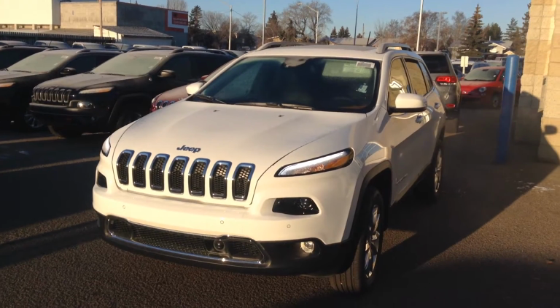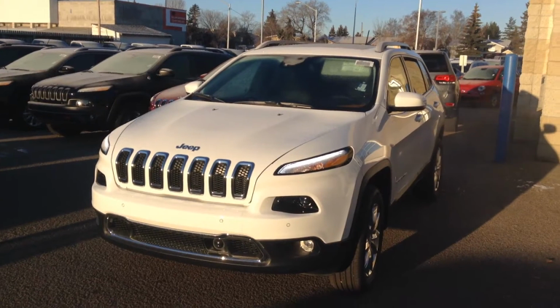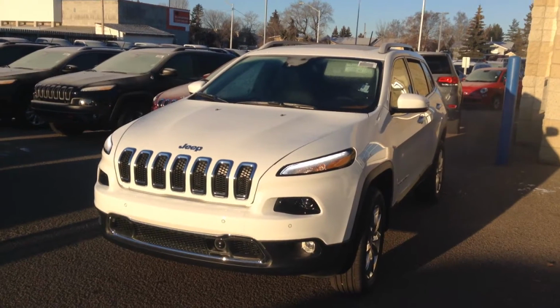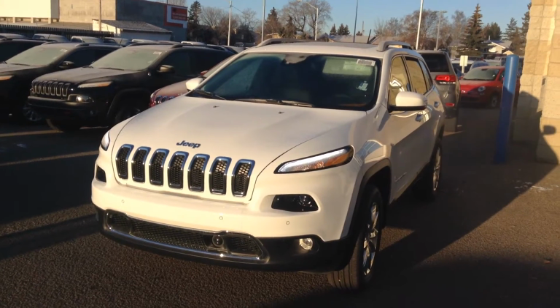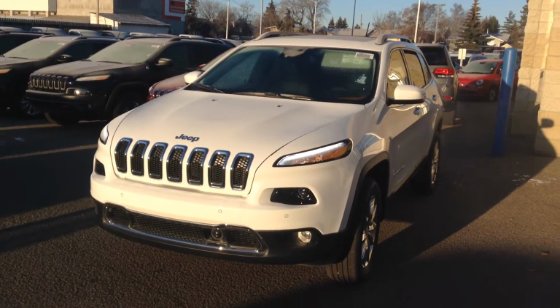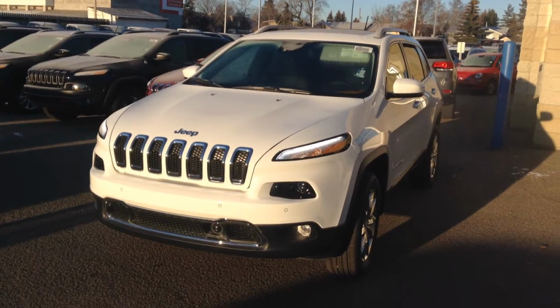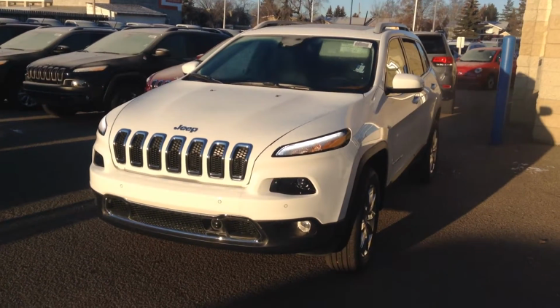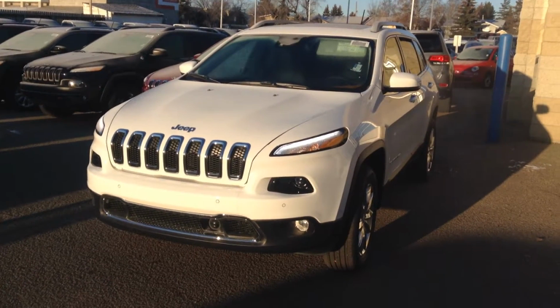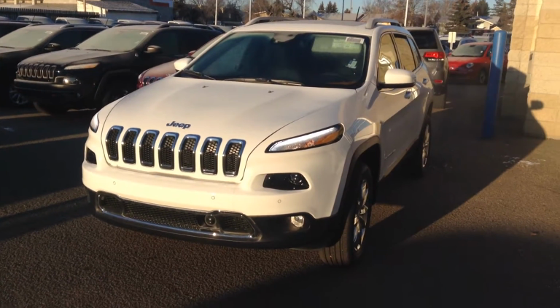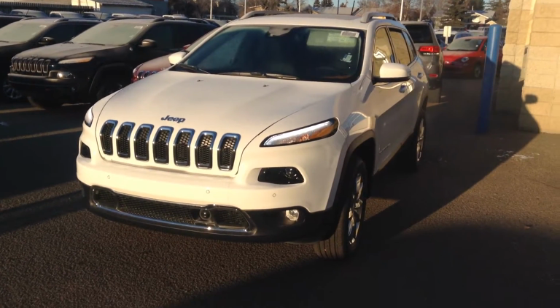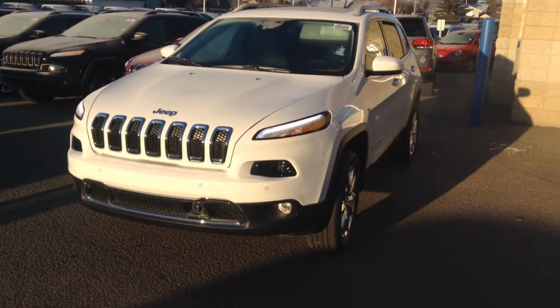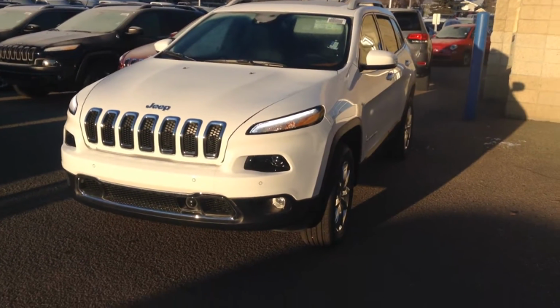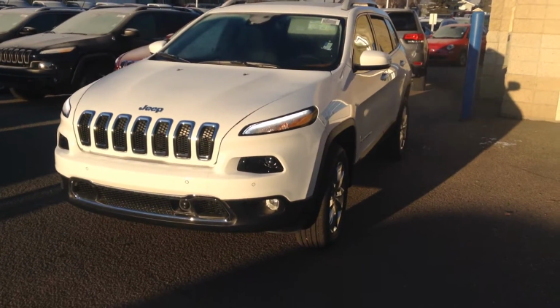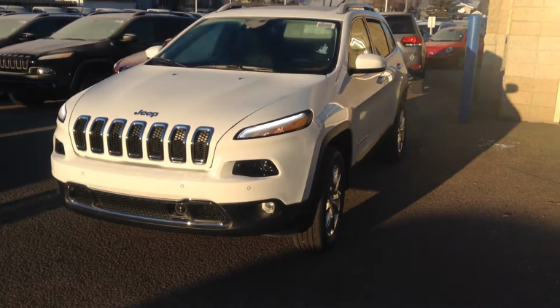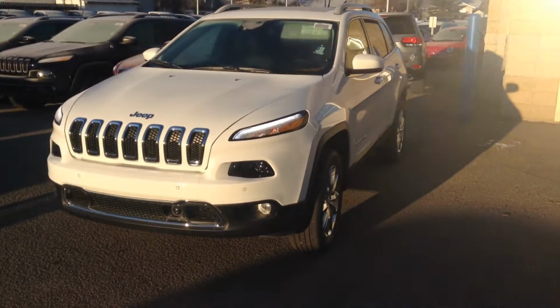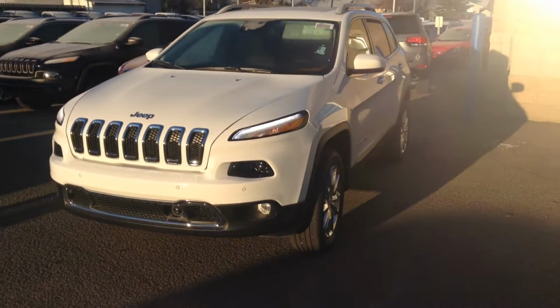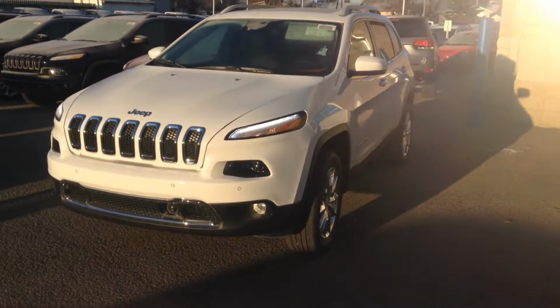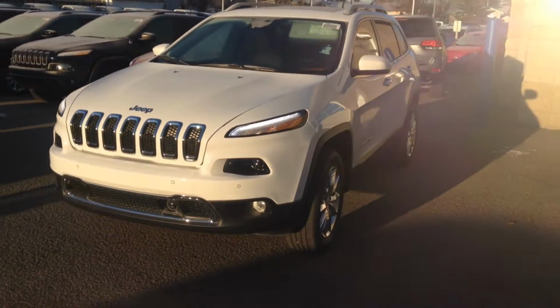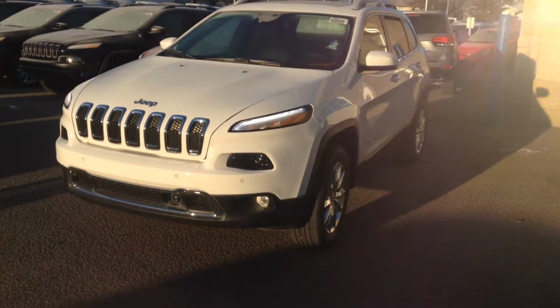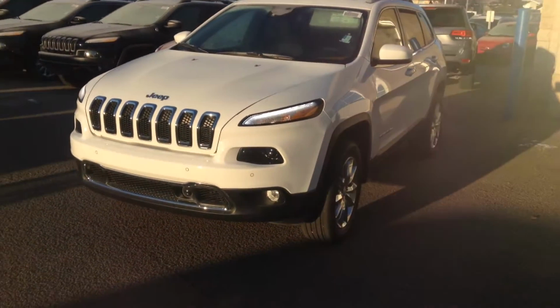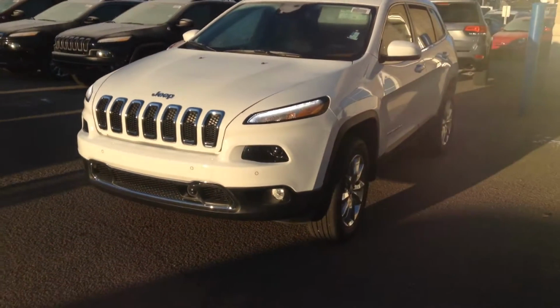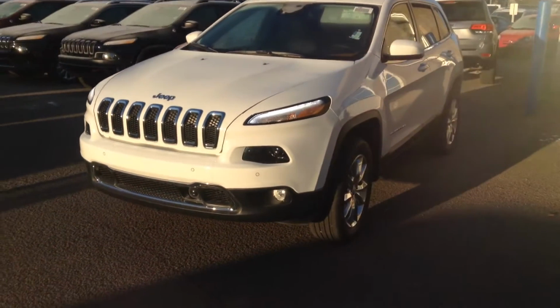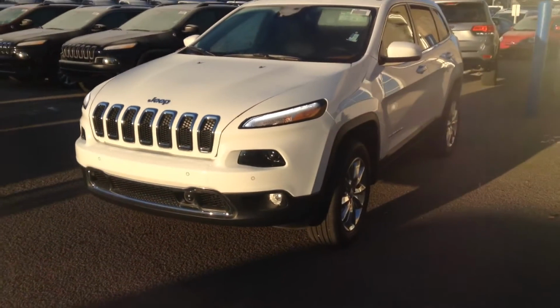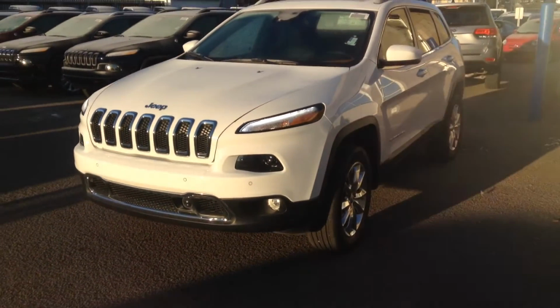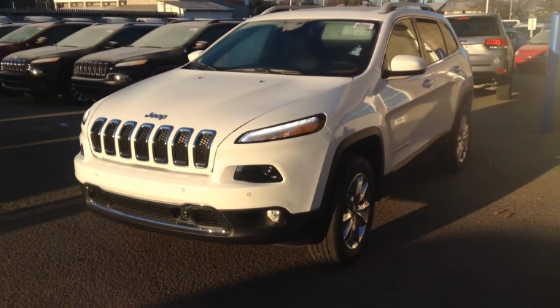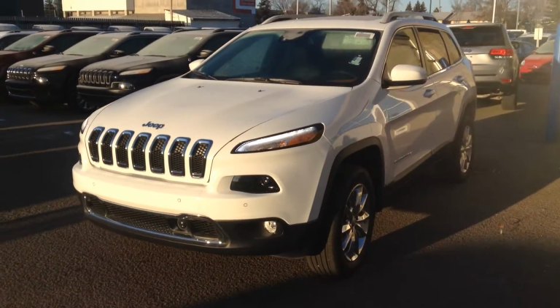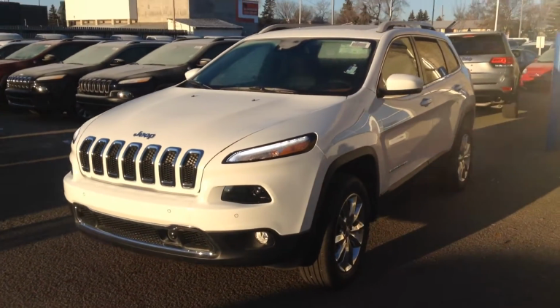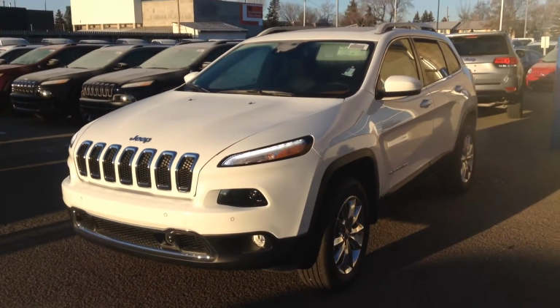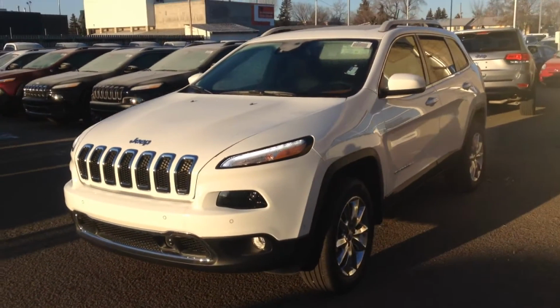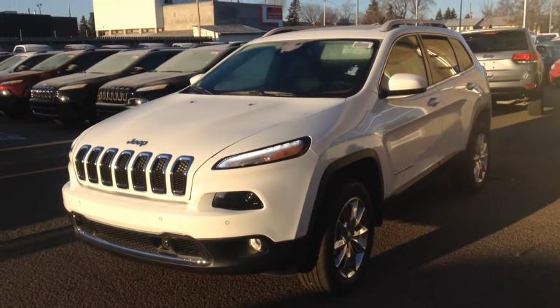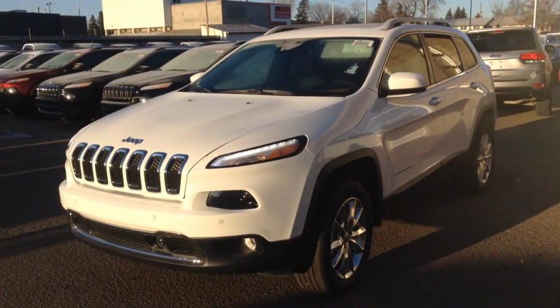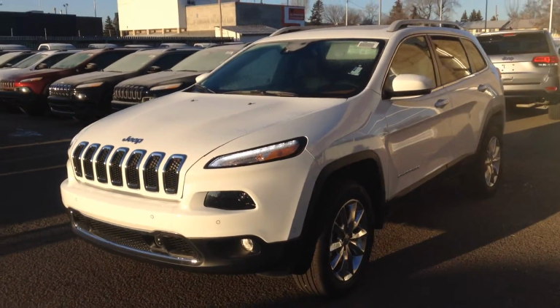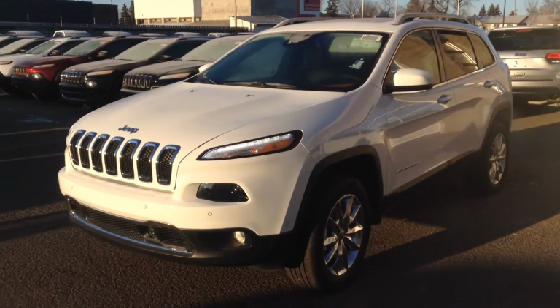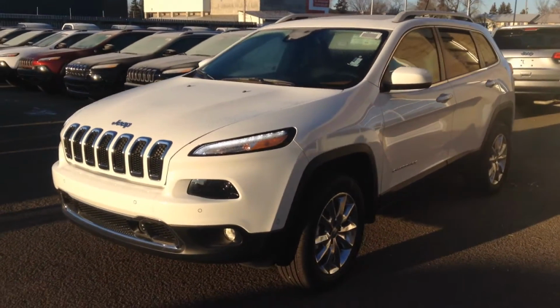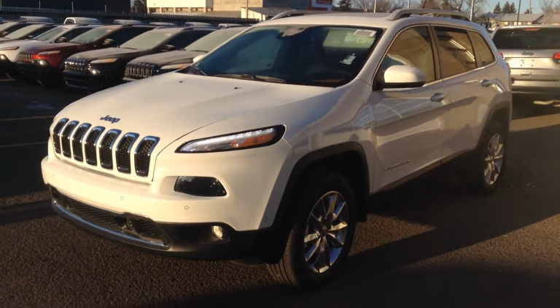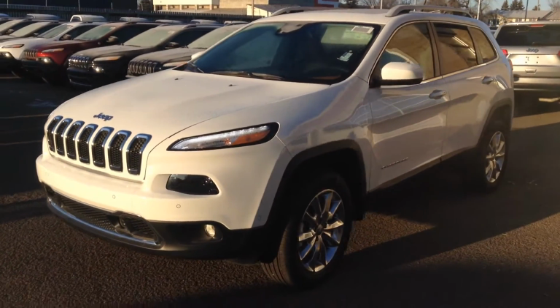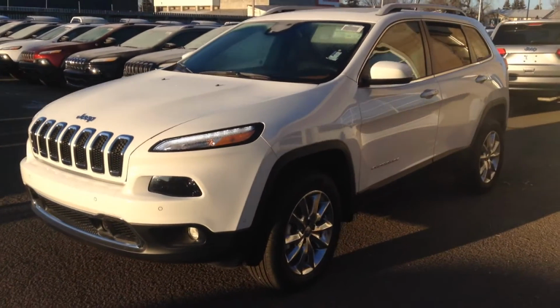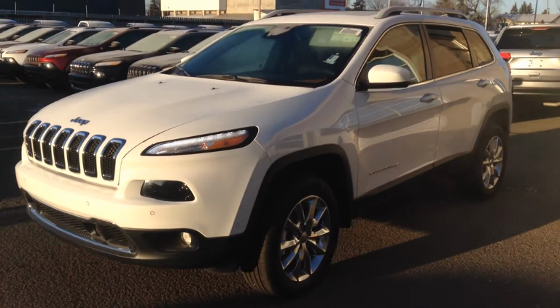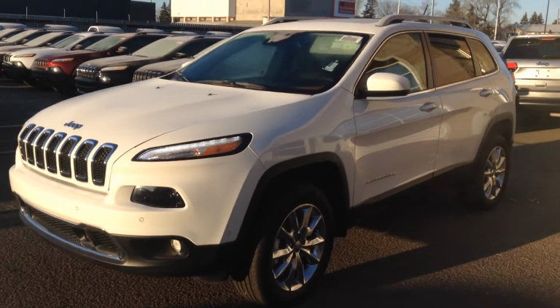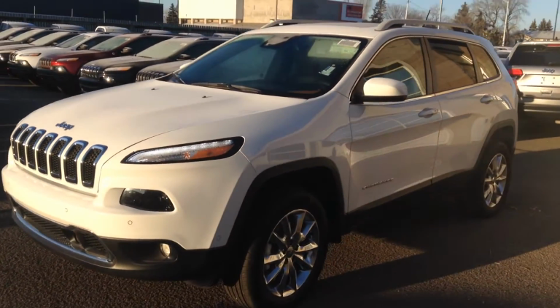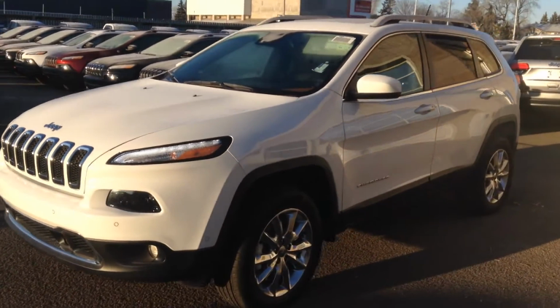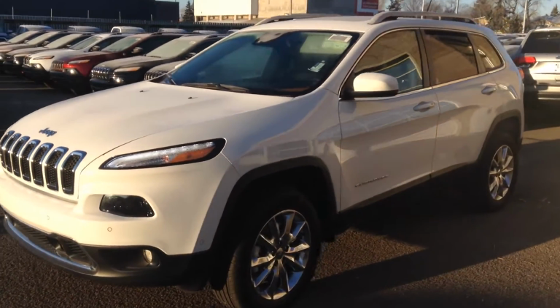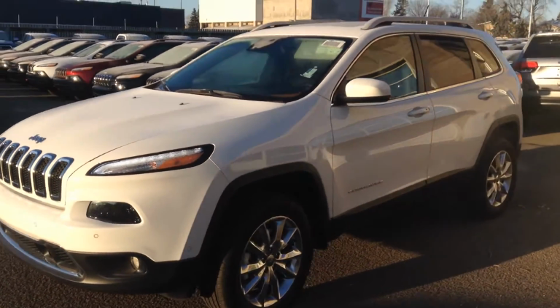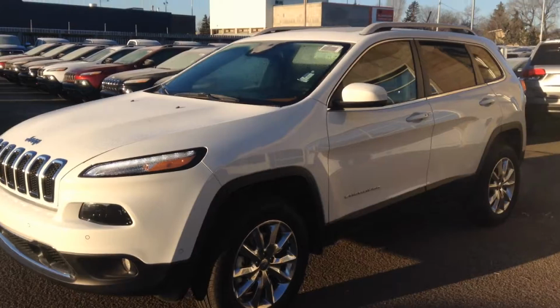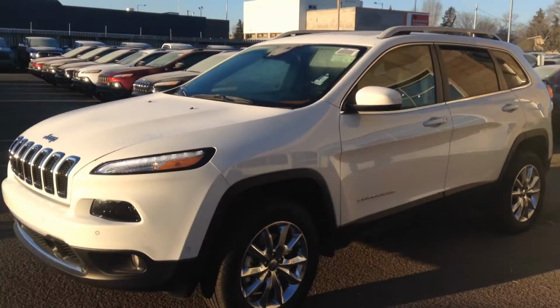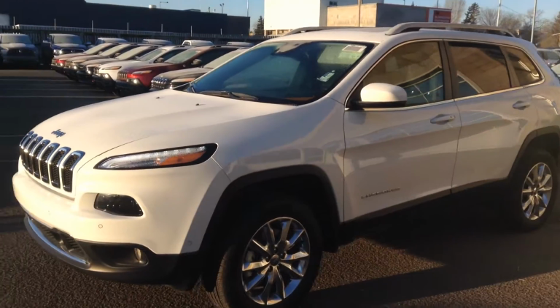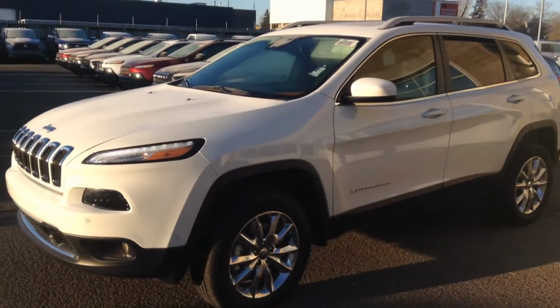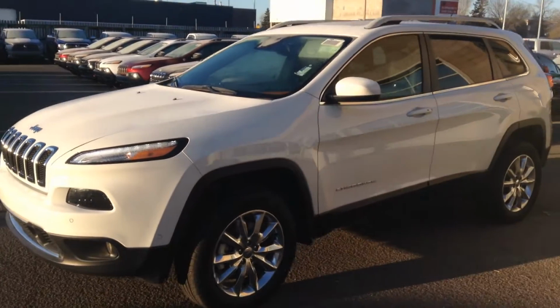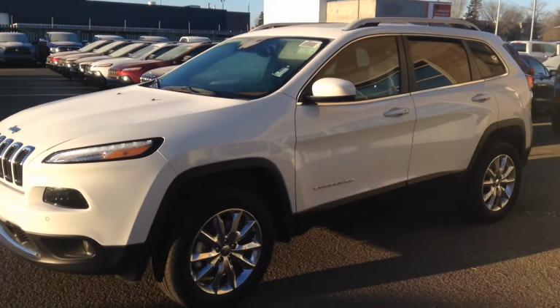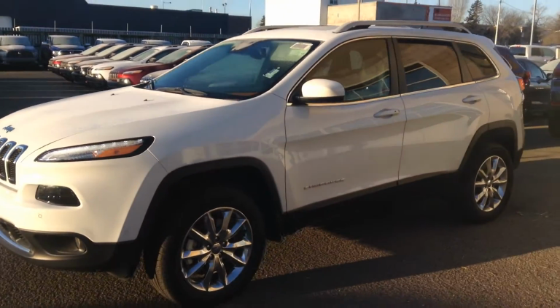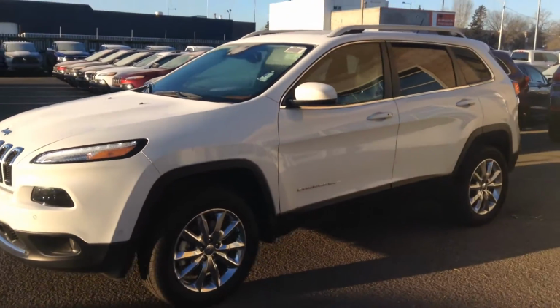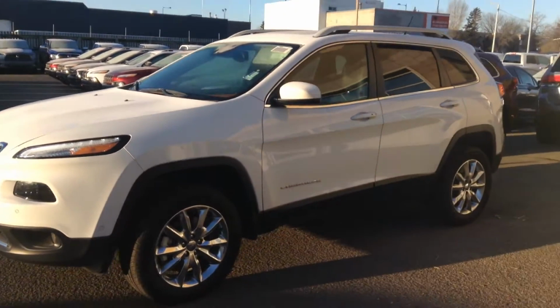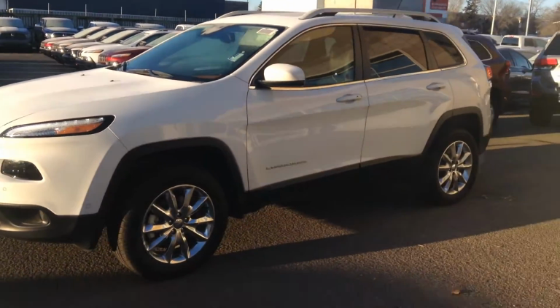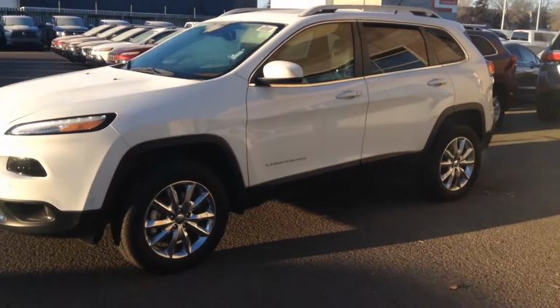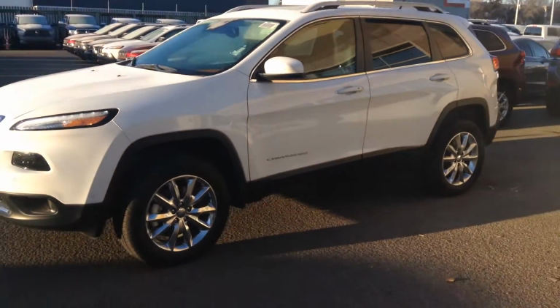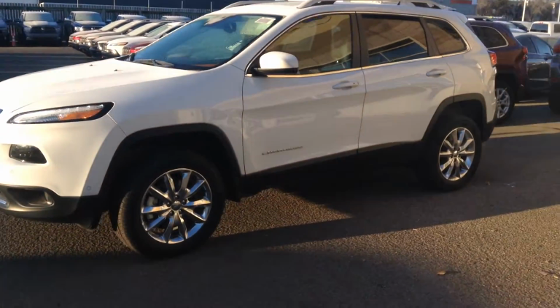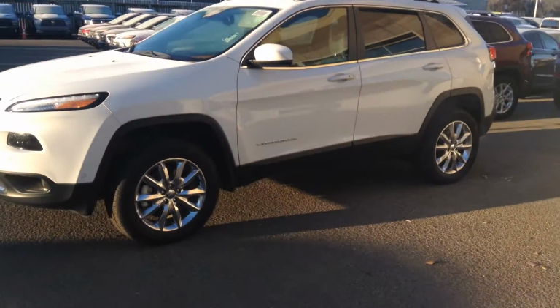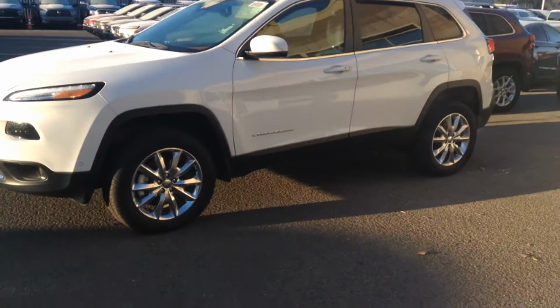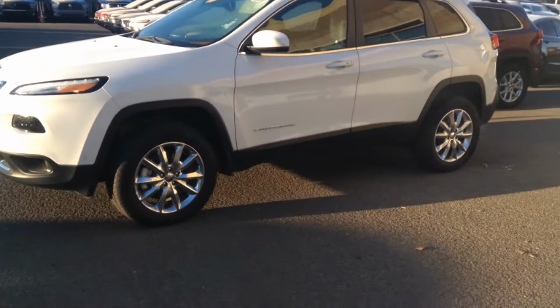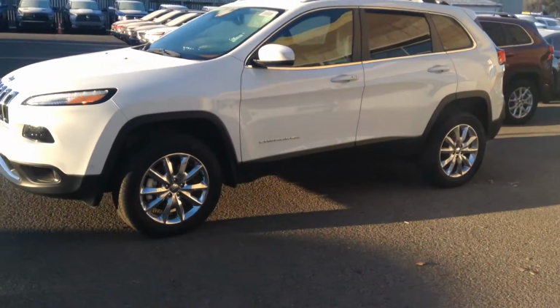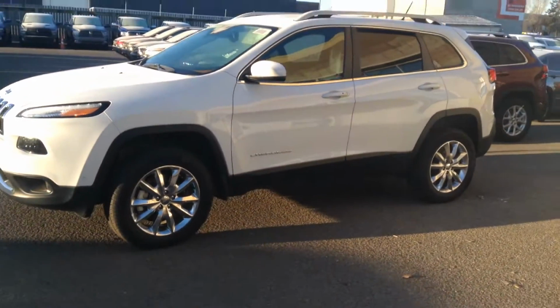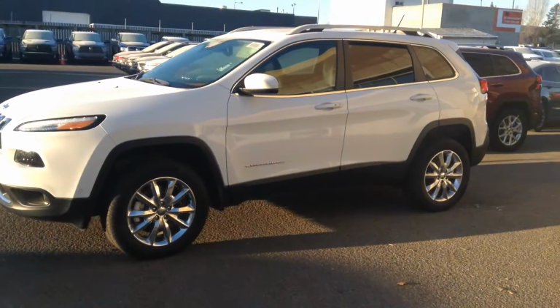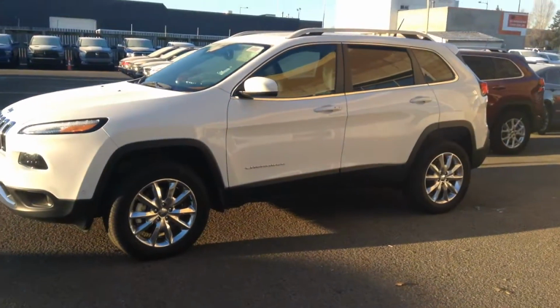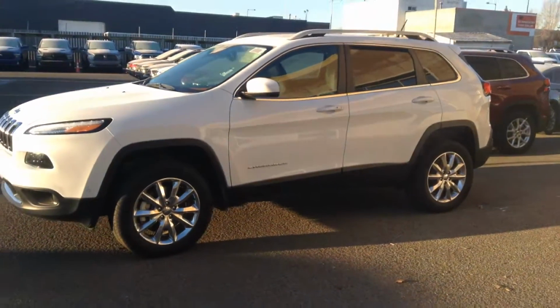Hi Anthony, it's Alyssa at Londonderry Dodge. I'm just doing a quick walk around of one of our Cherokees, as you were unable to come down and see it yourself.